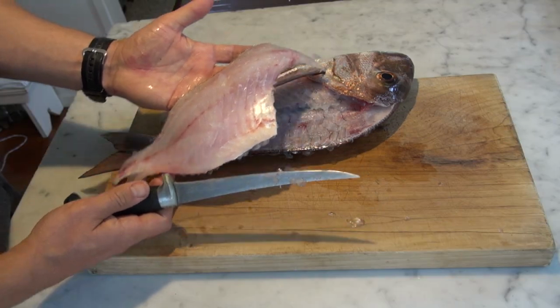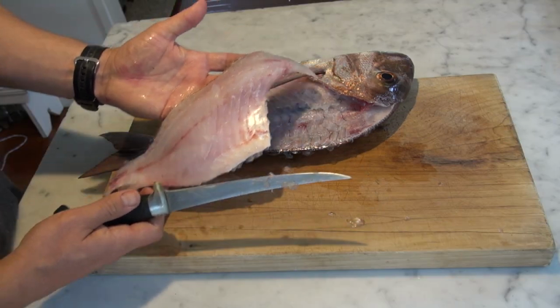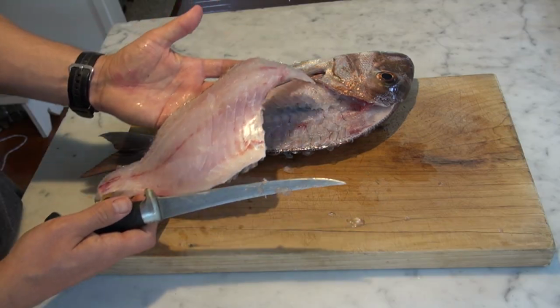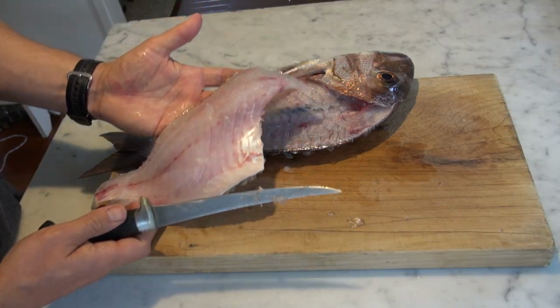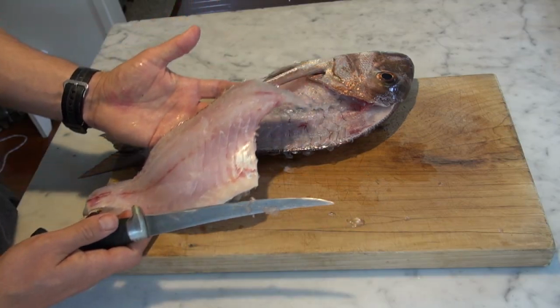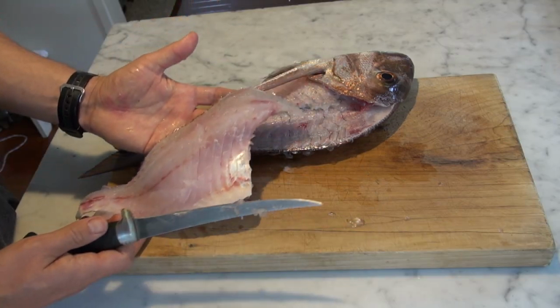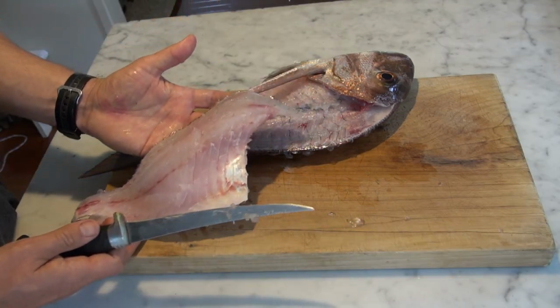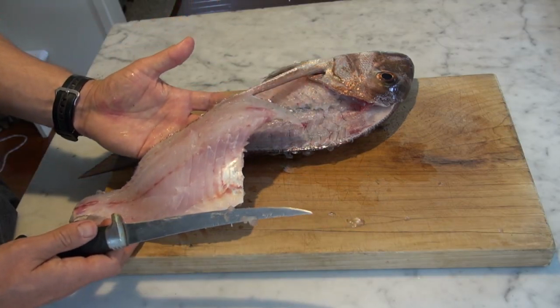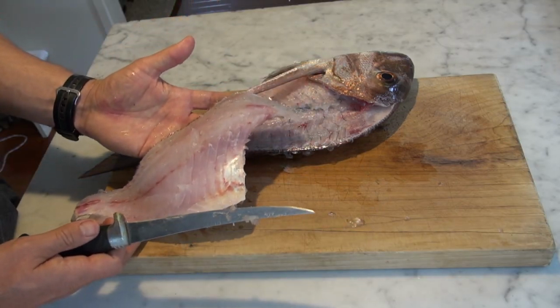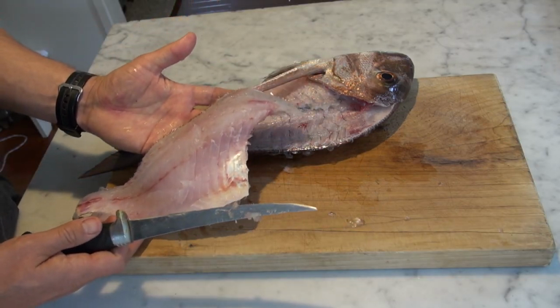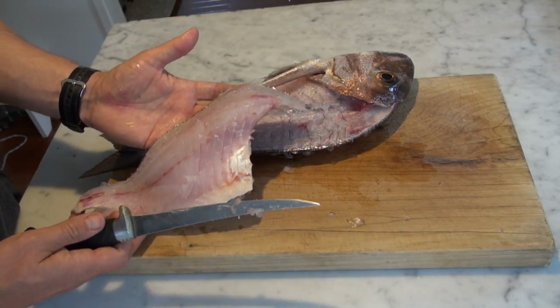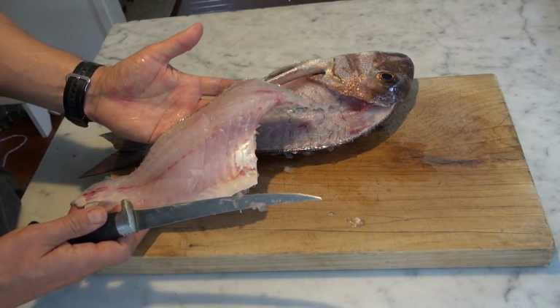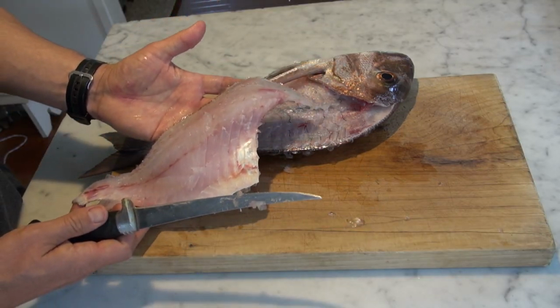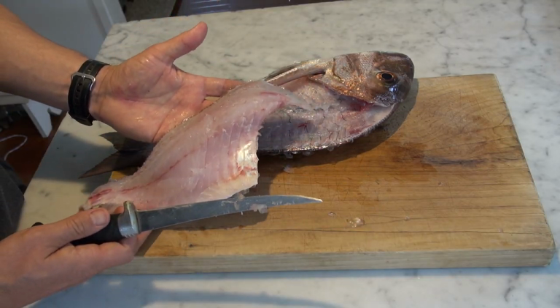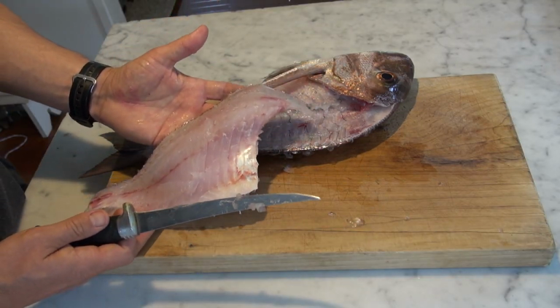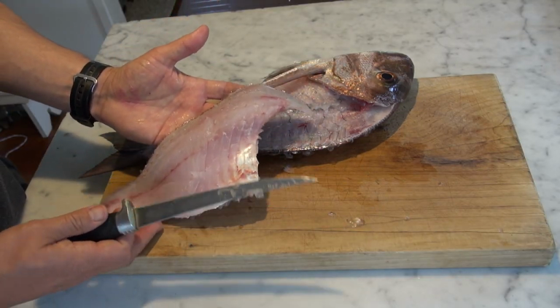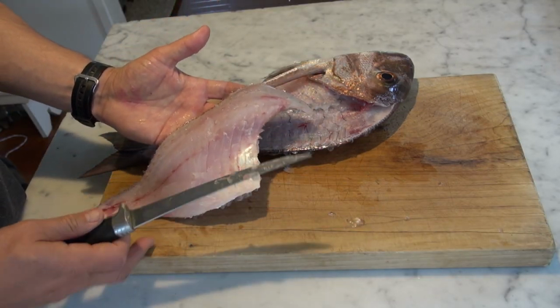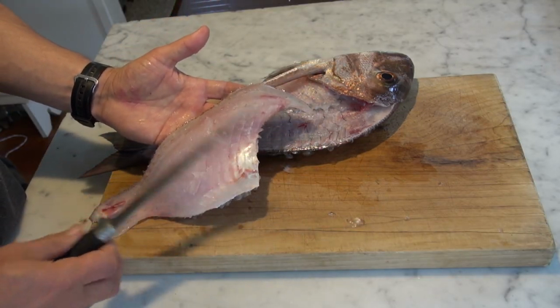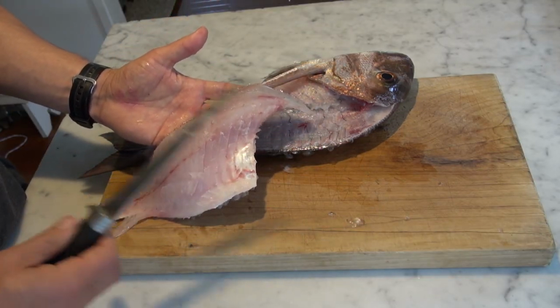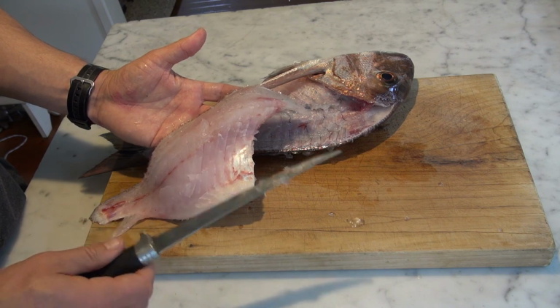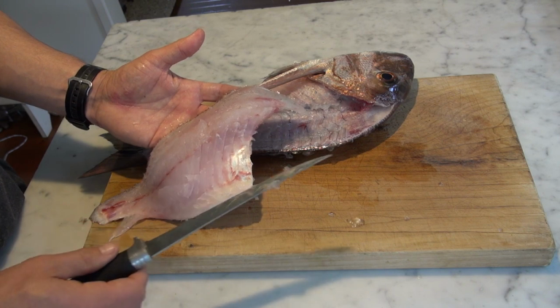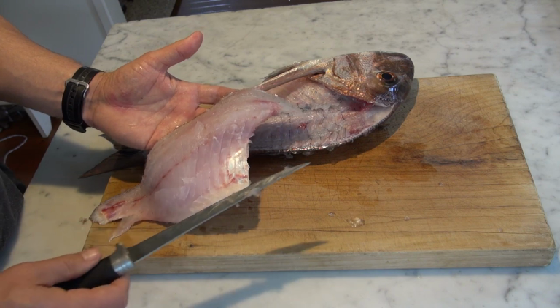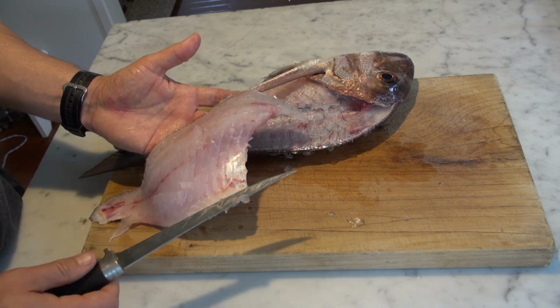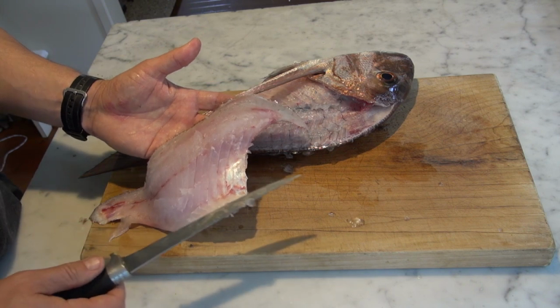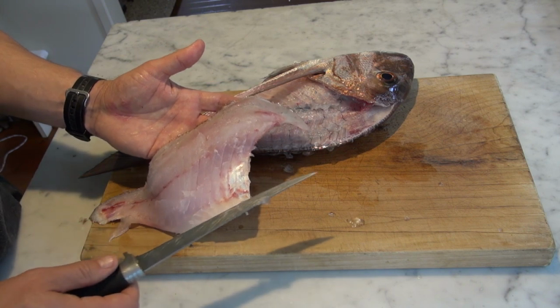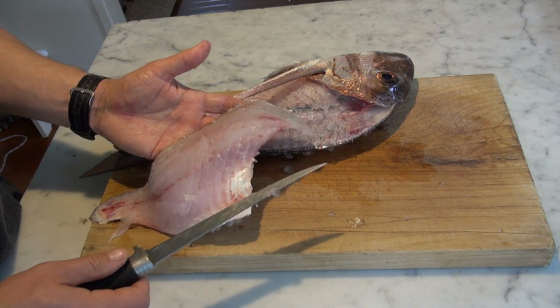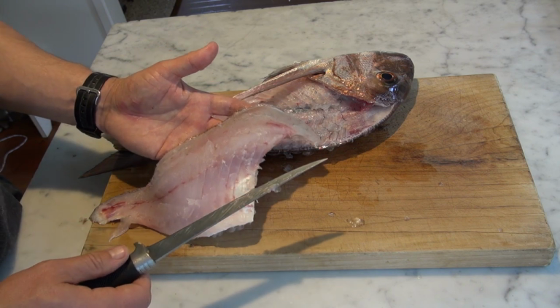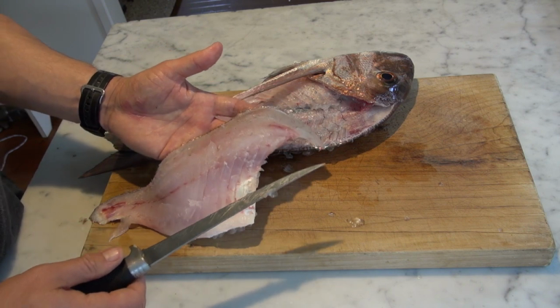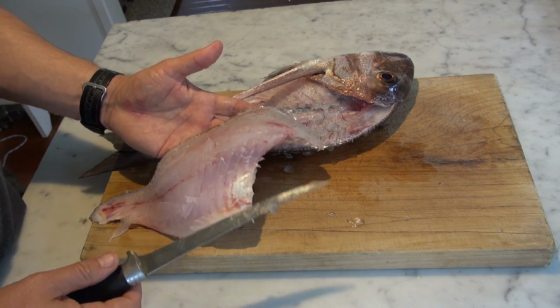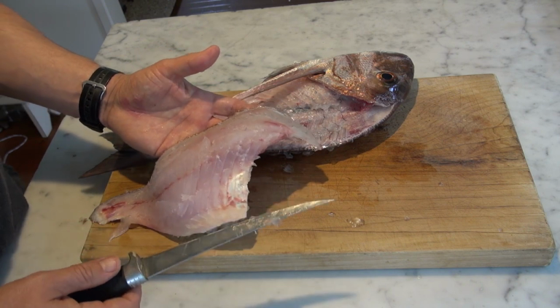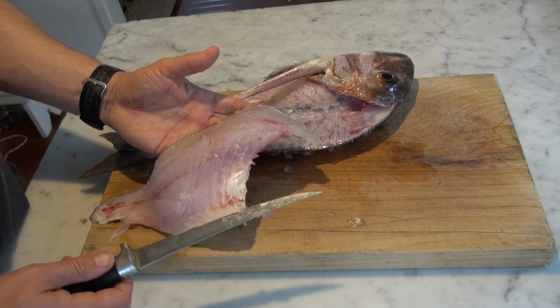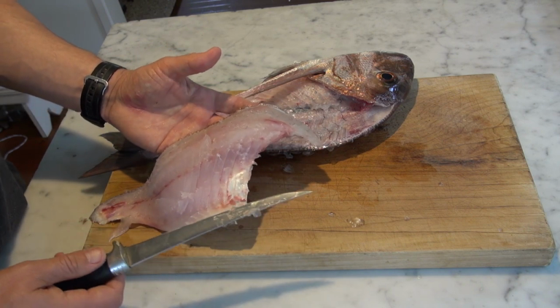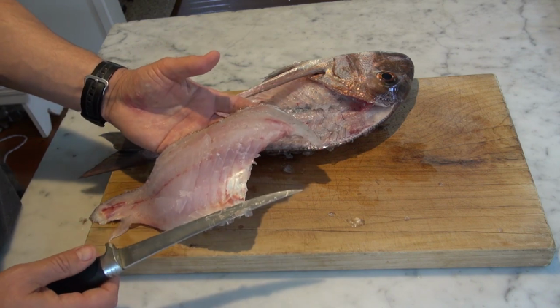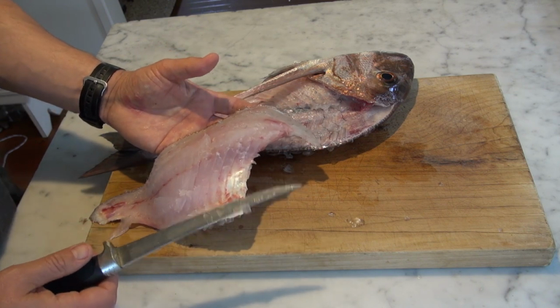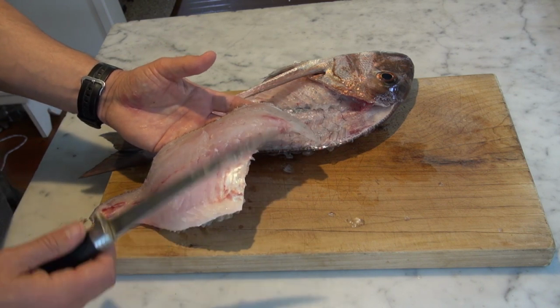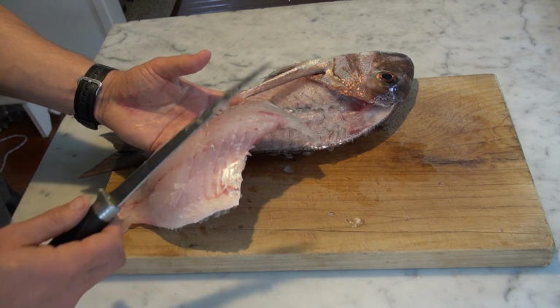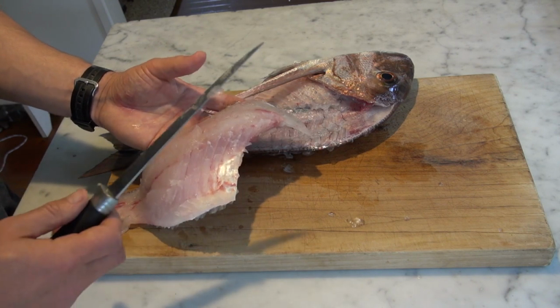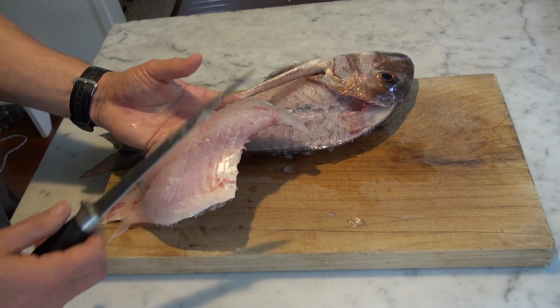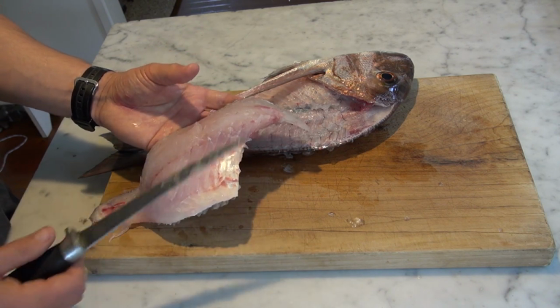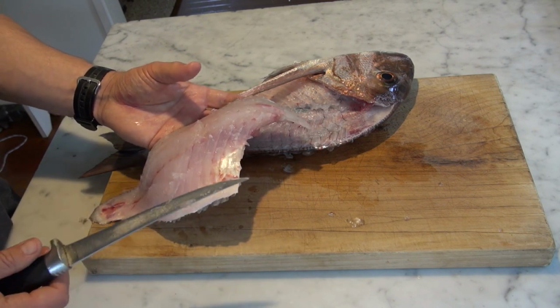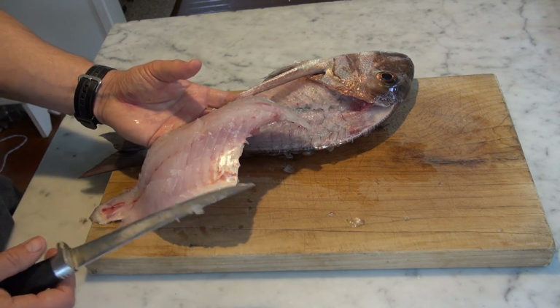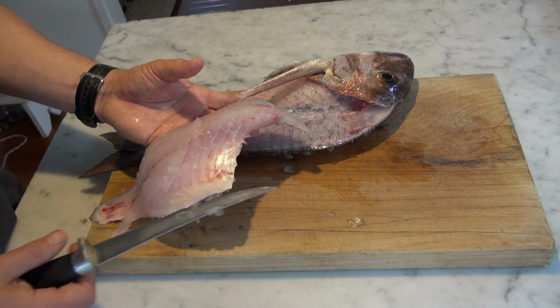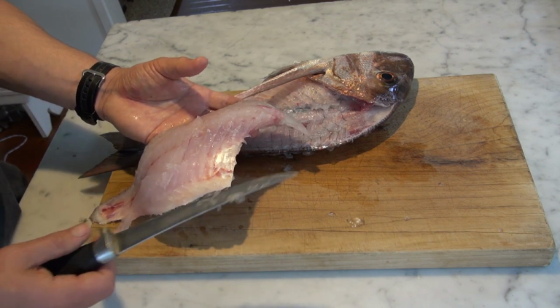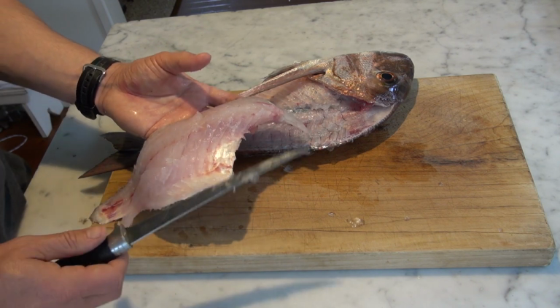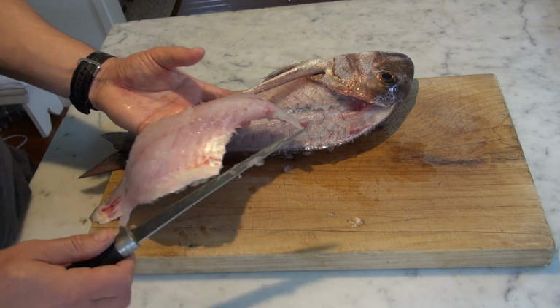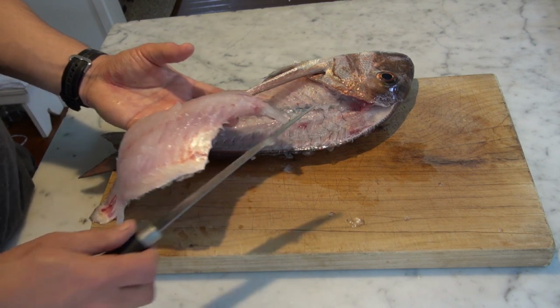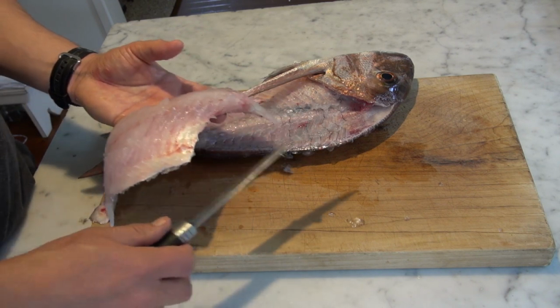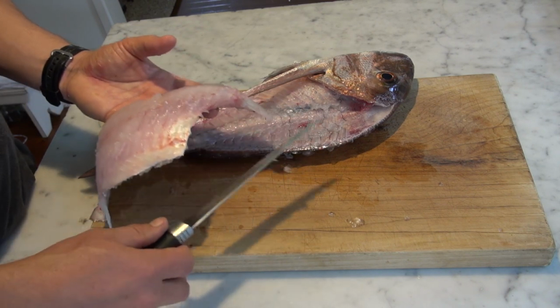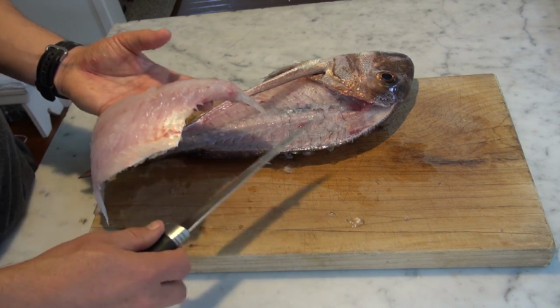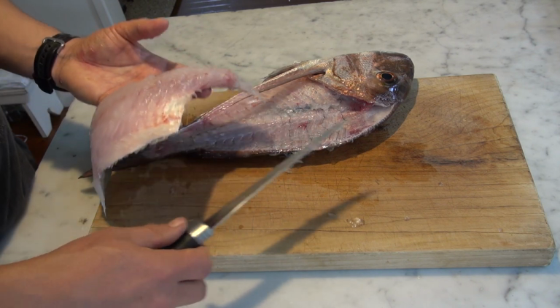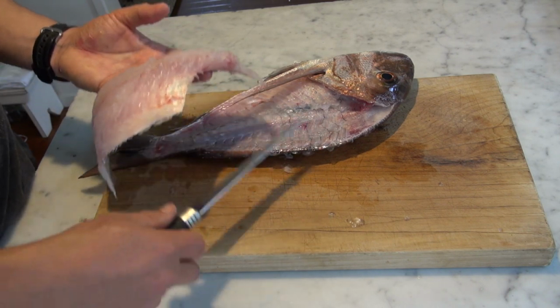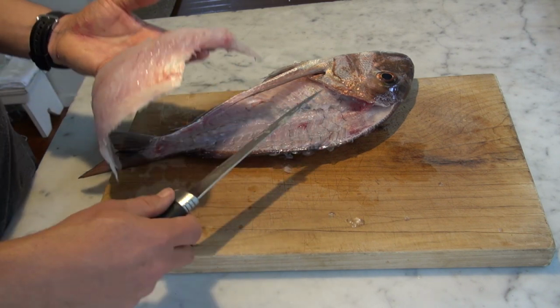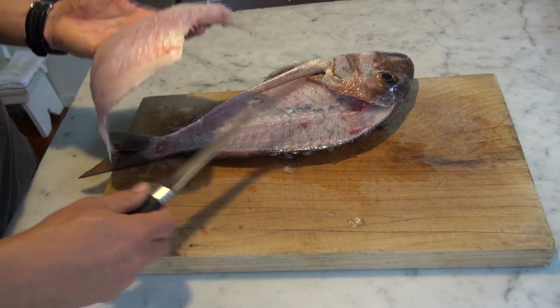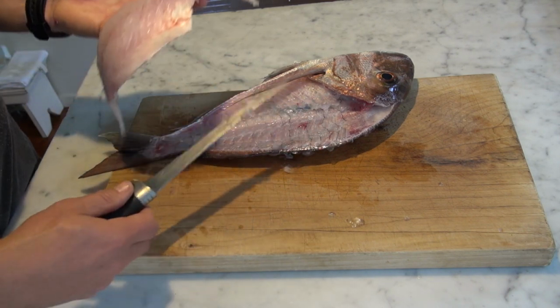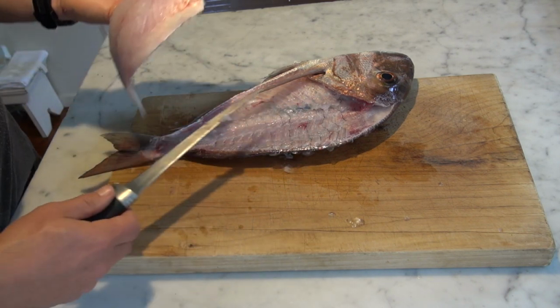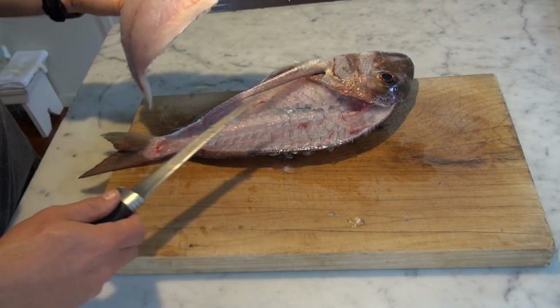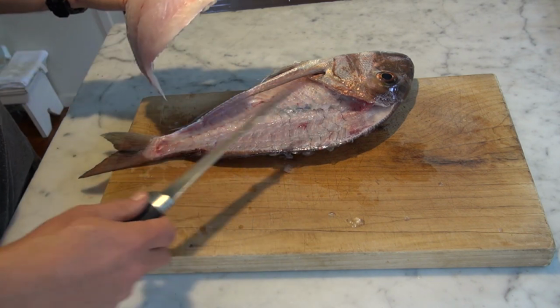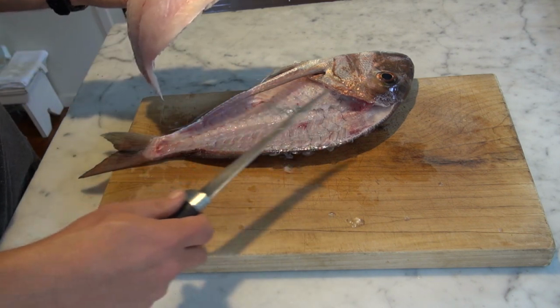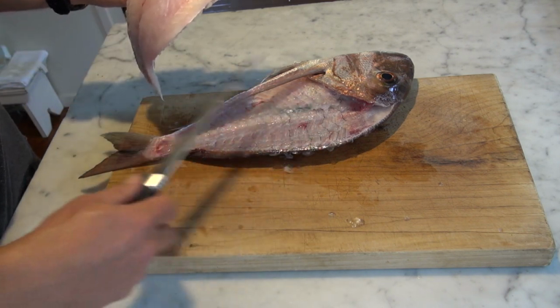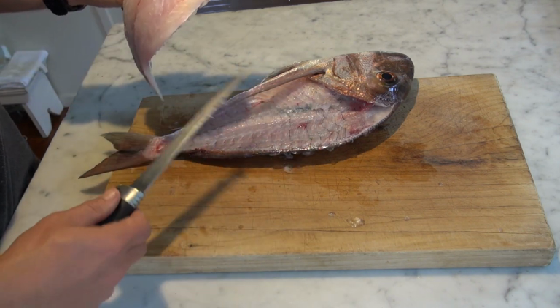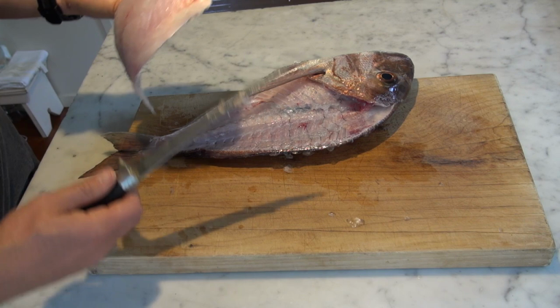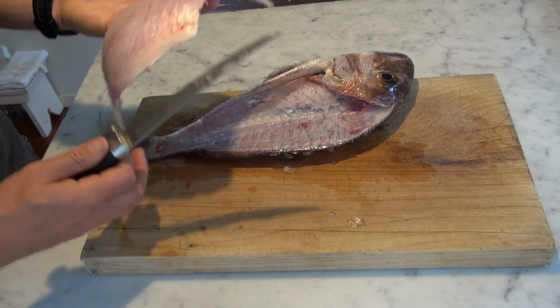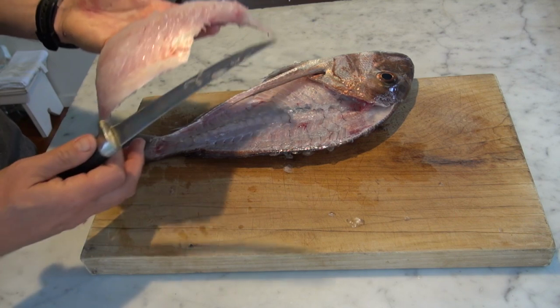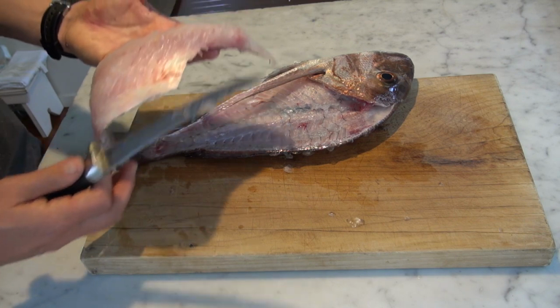Next we're going to take the skin off the fillet. But before we do that I'm going to show you another way to take the fillet off.